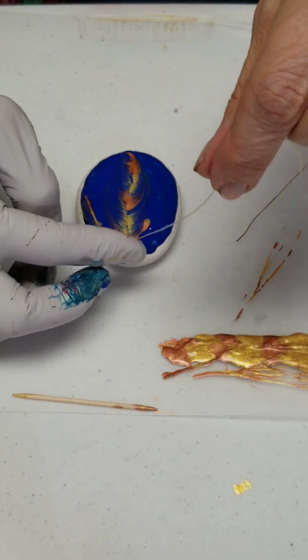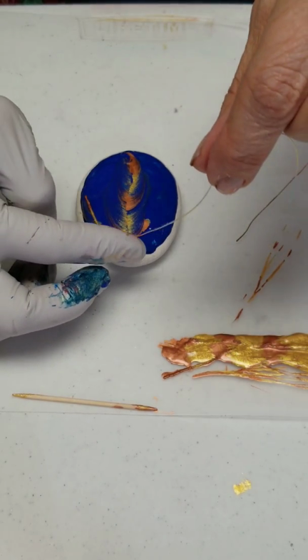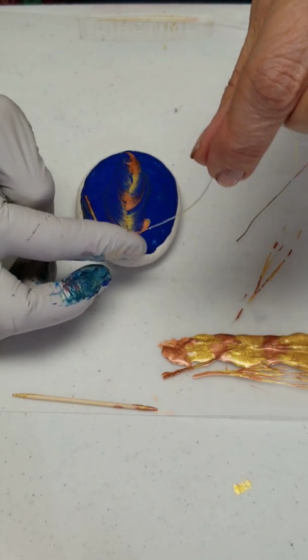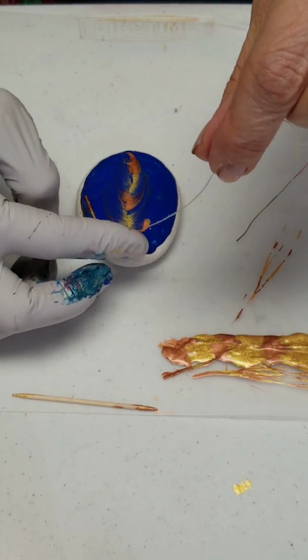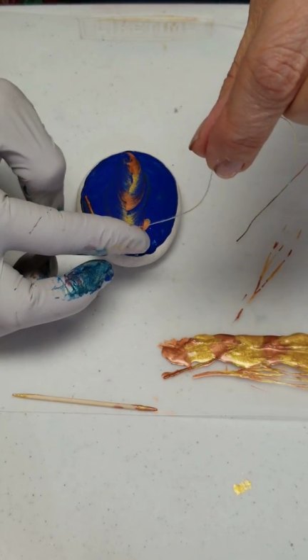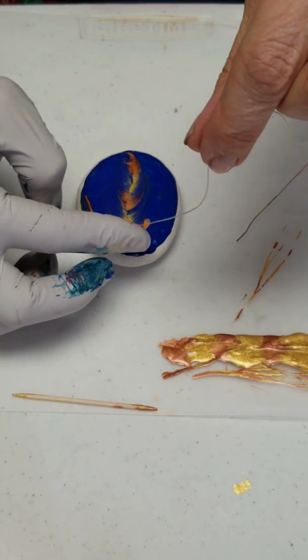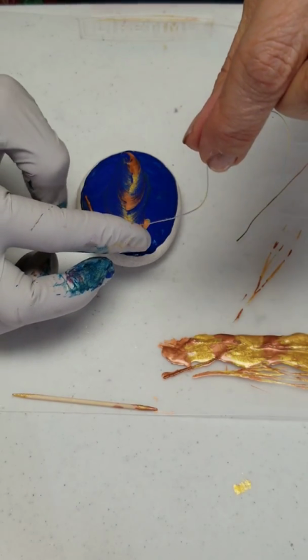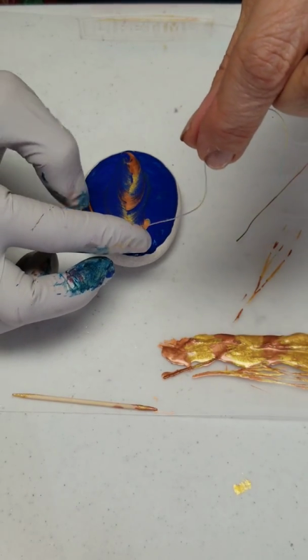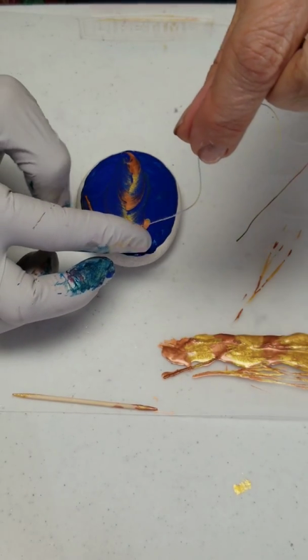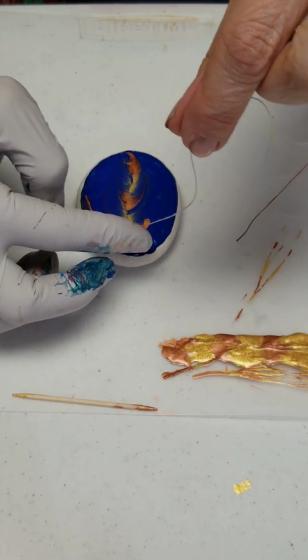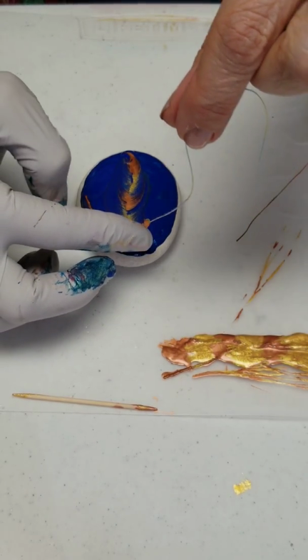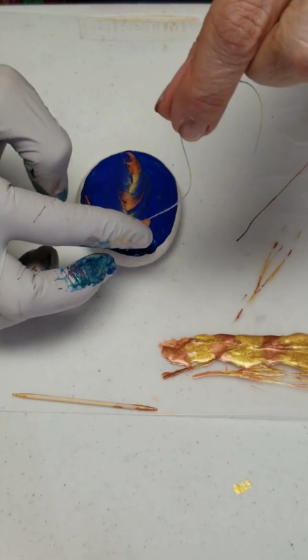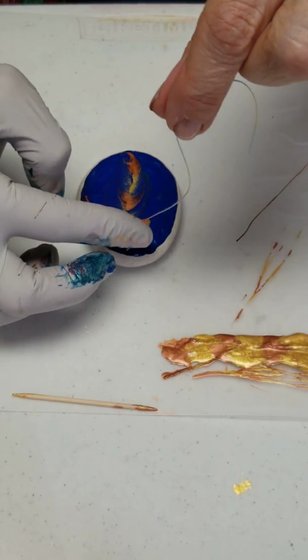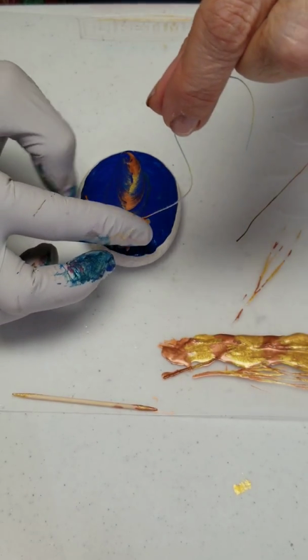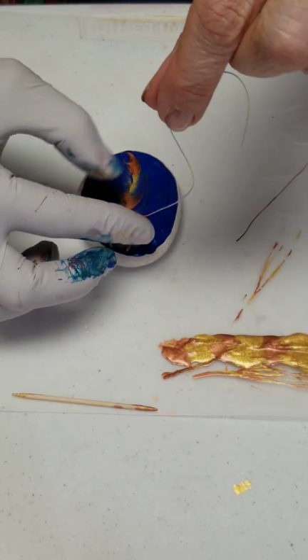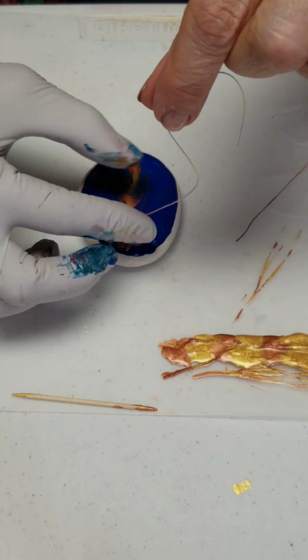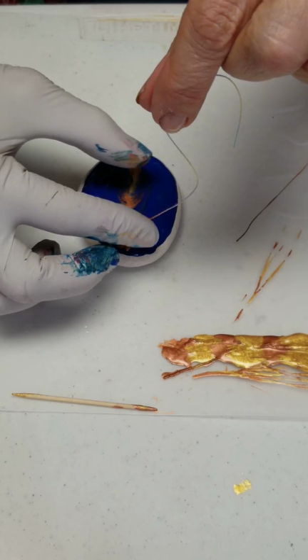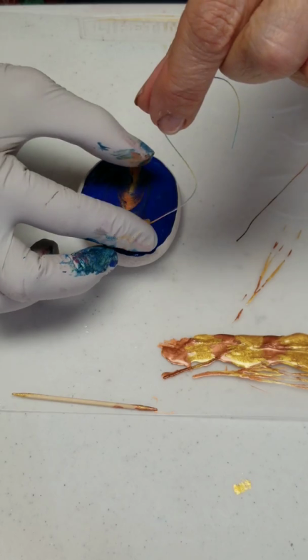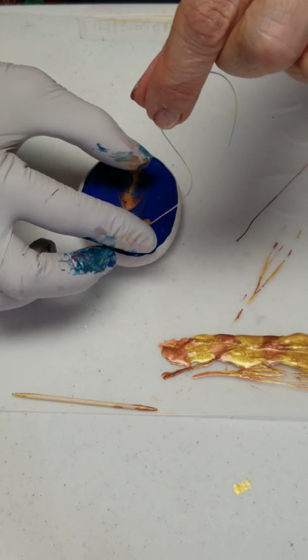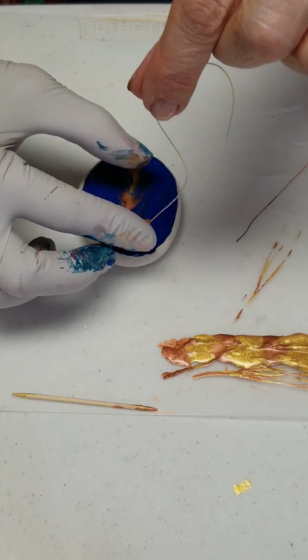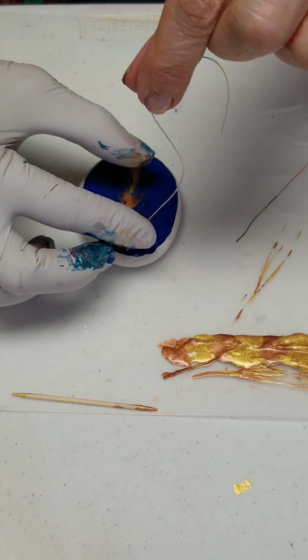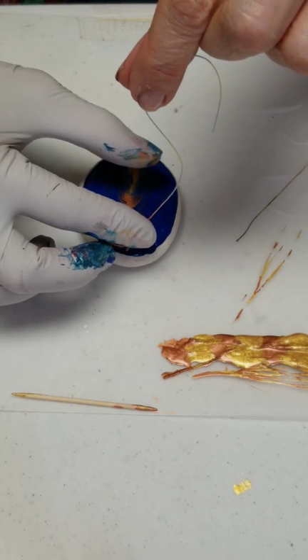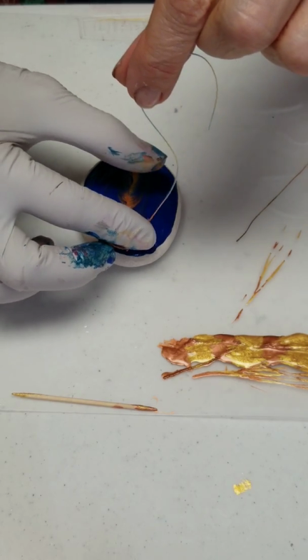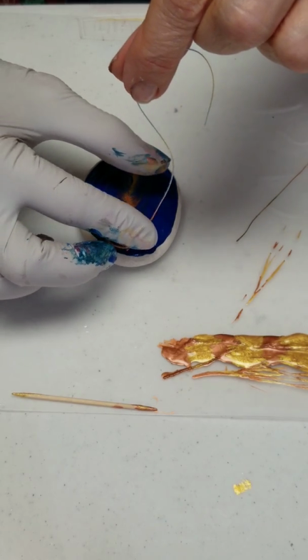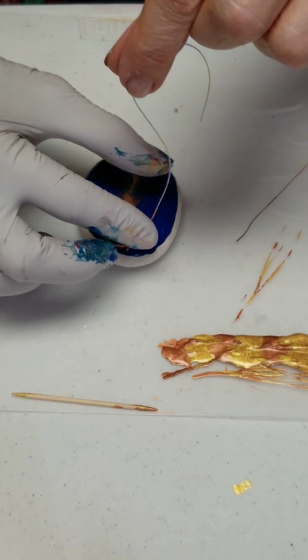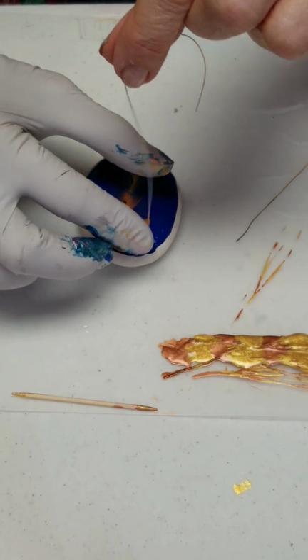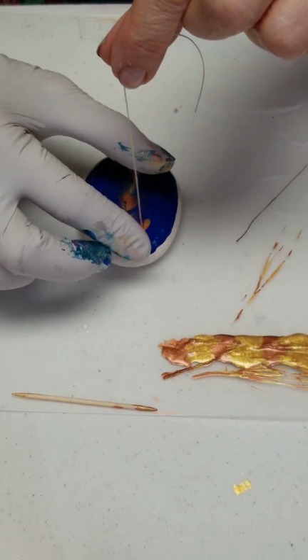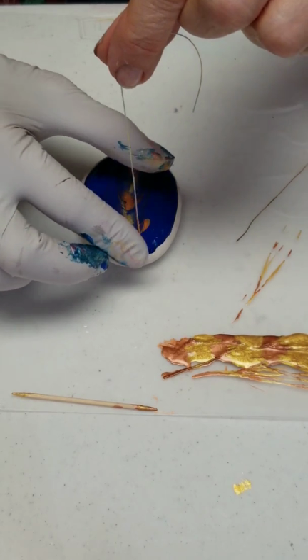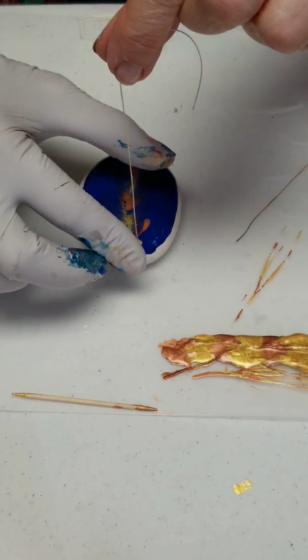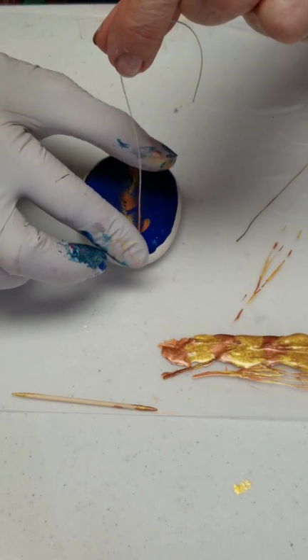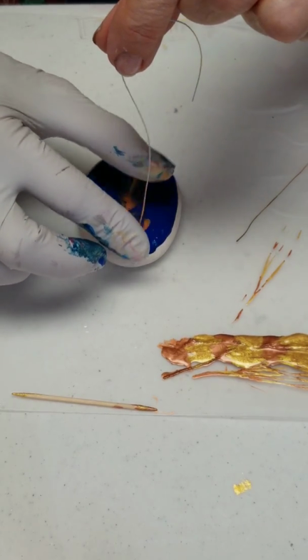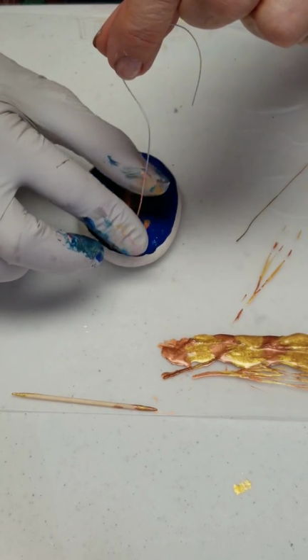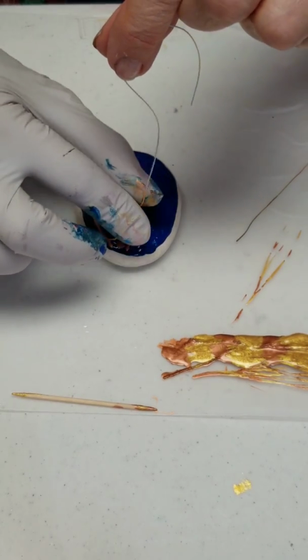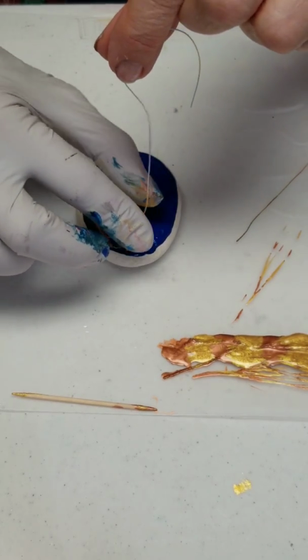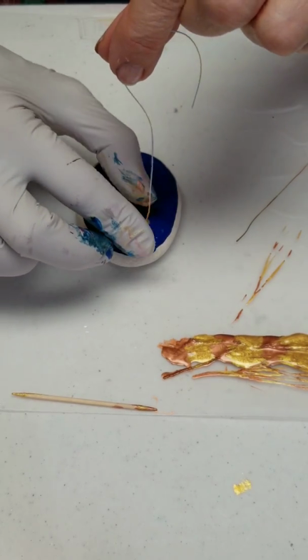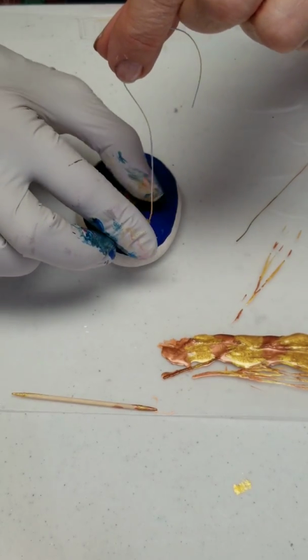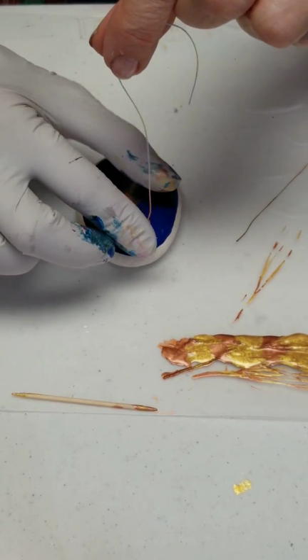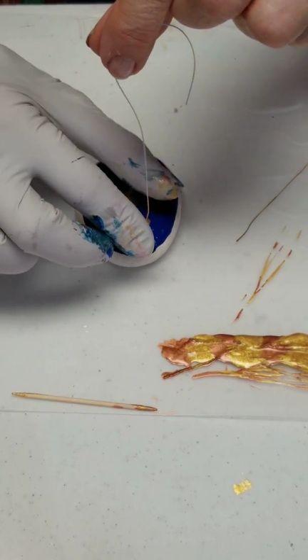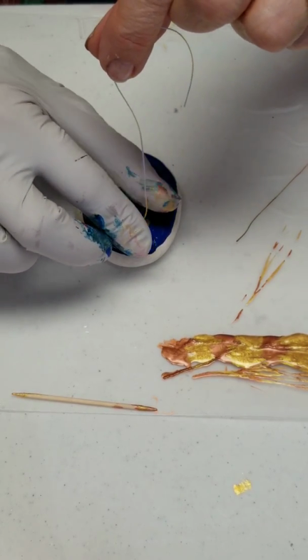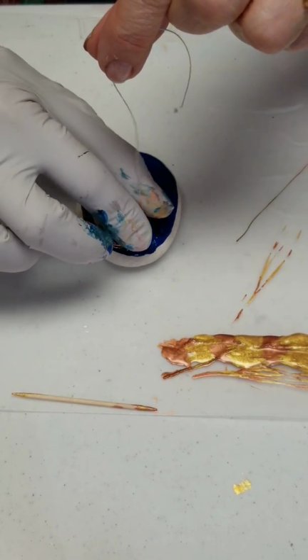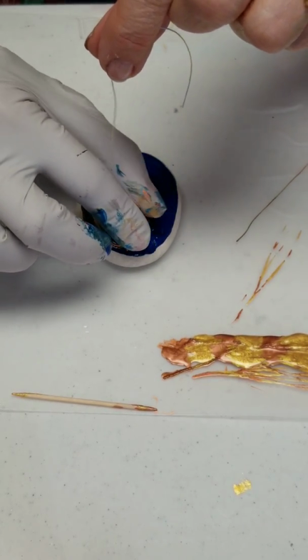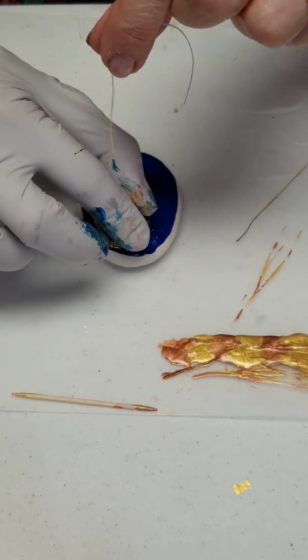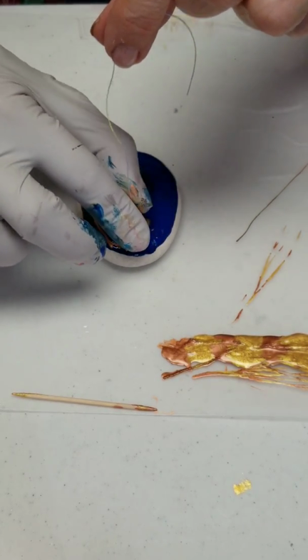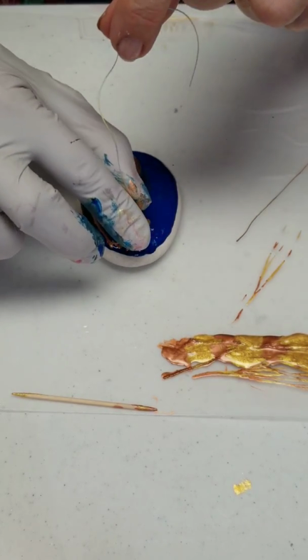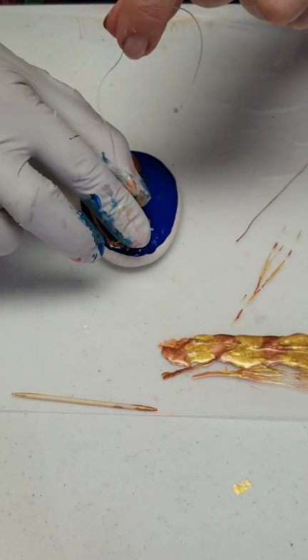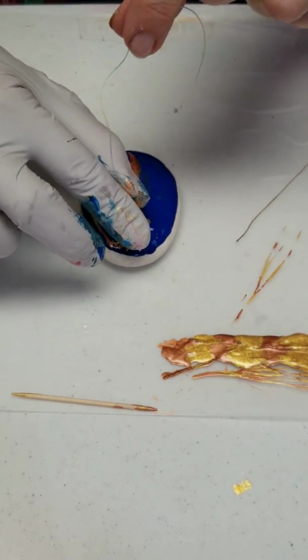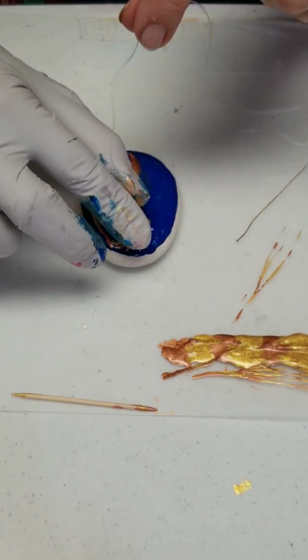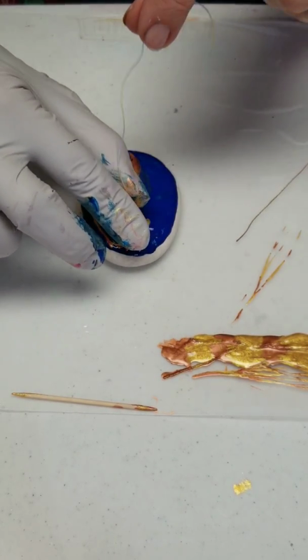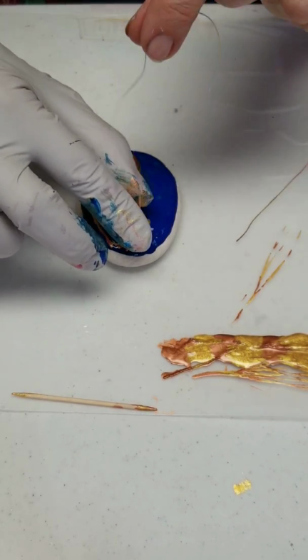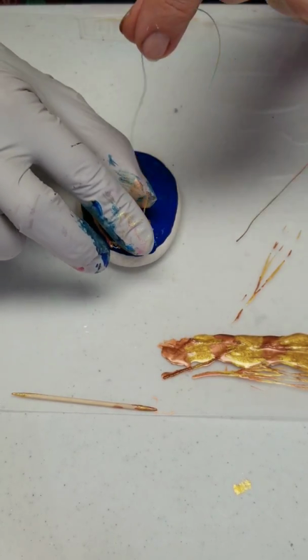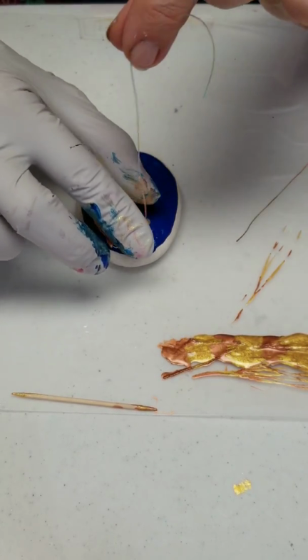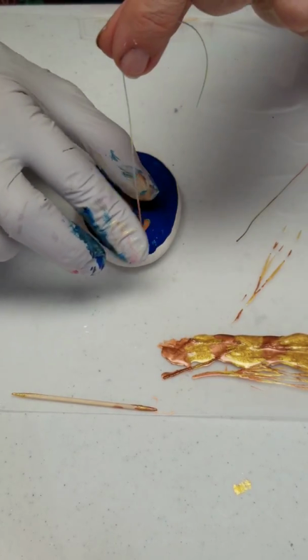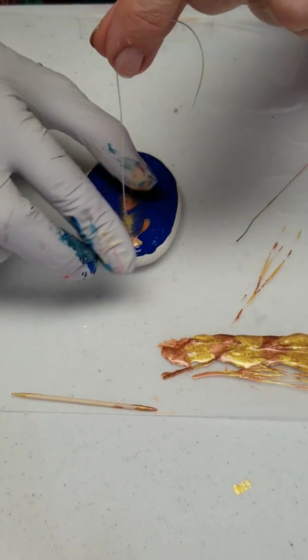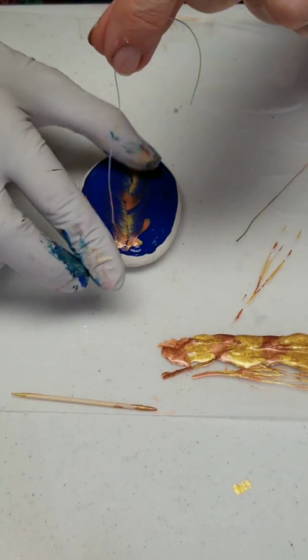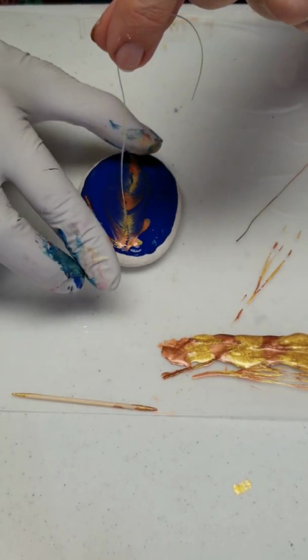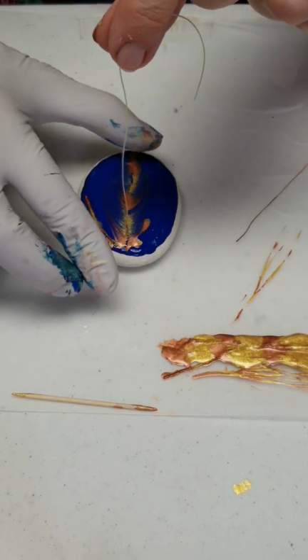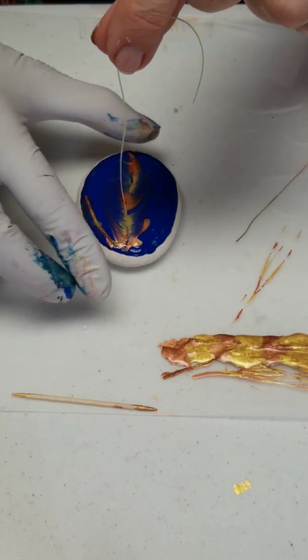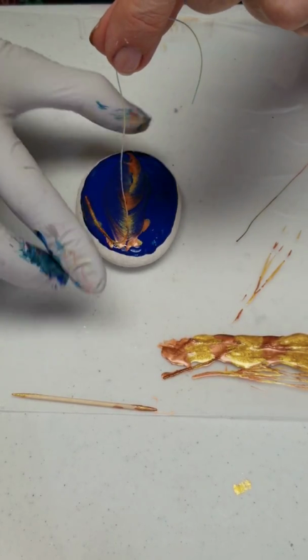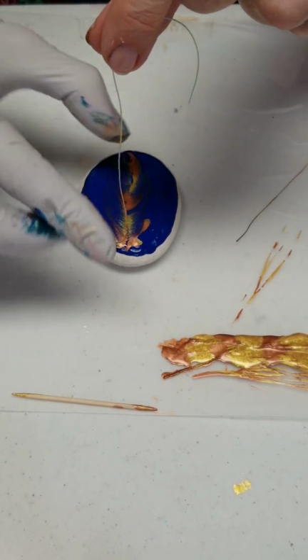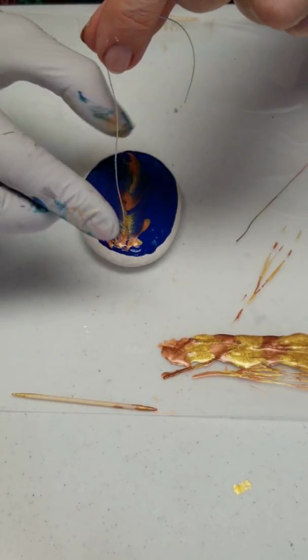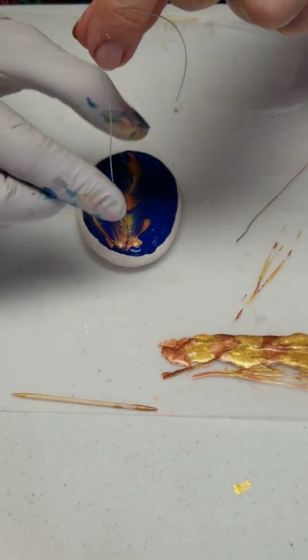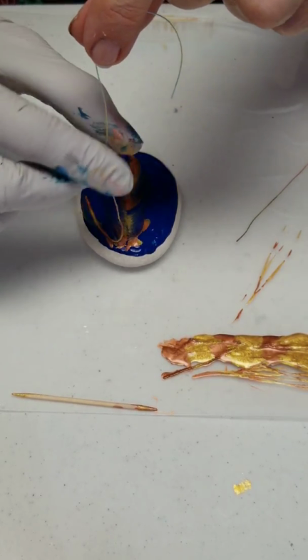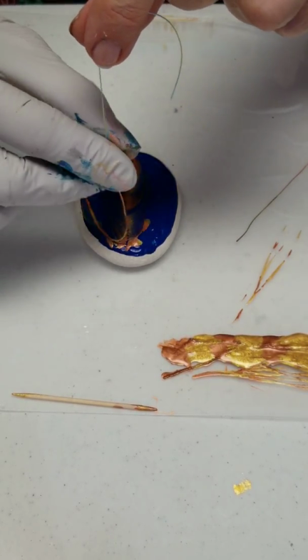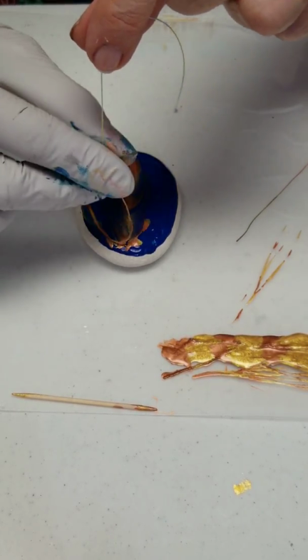This one comes to the center here, so it's kind of a little bit in the middle. I'm going to do it again.